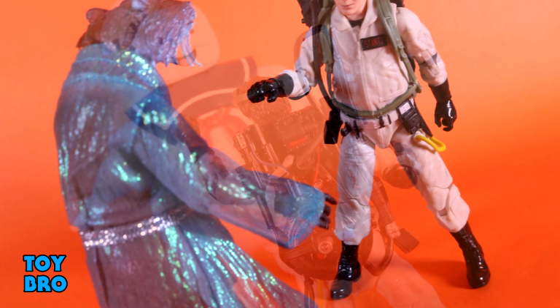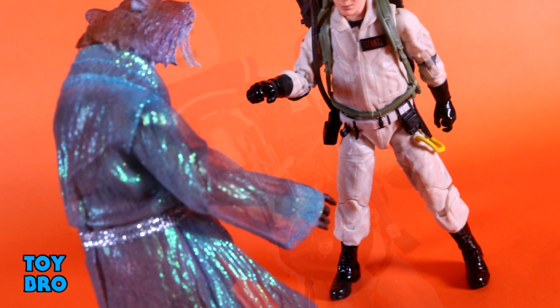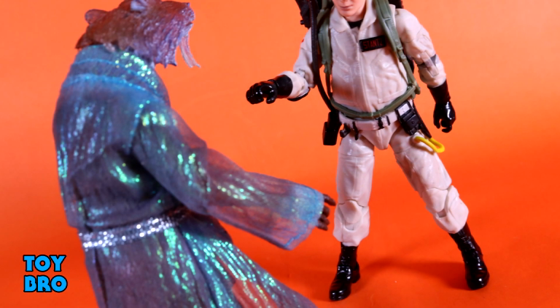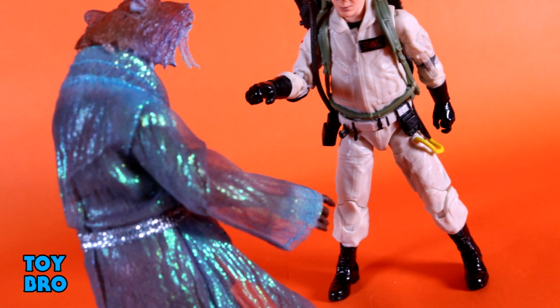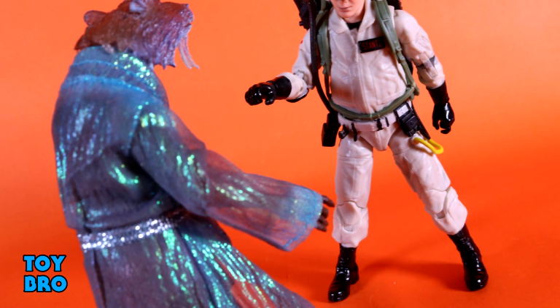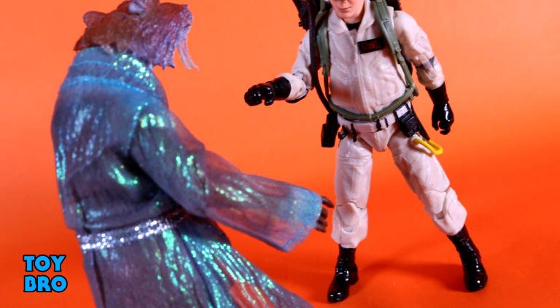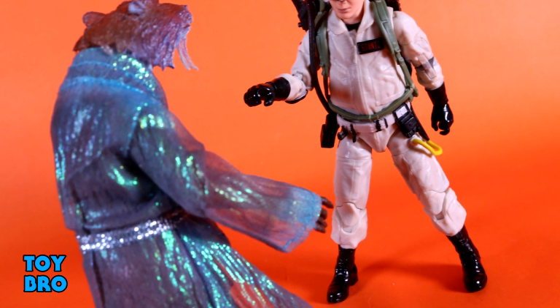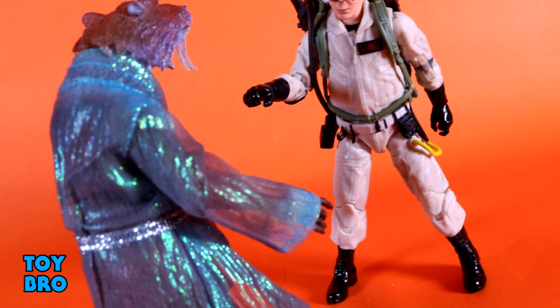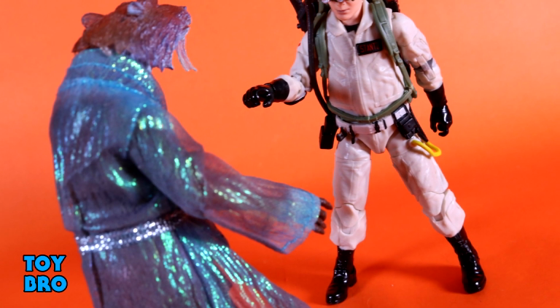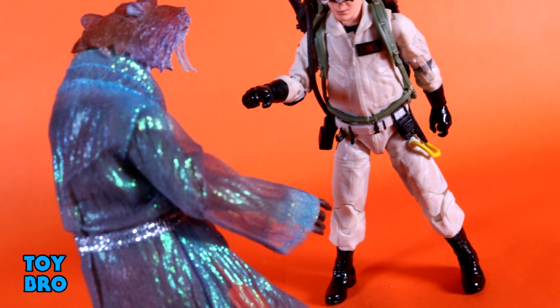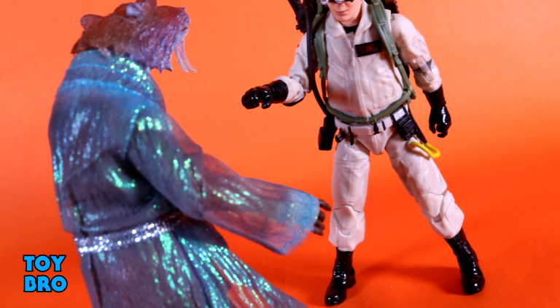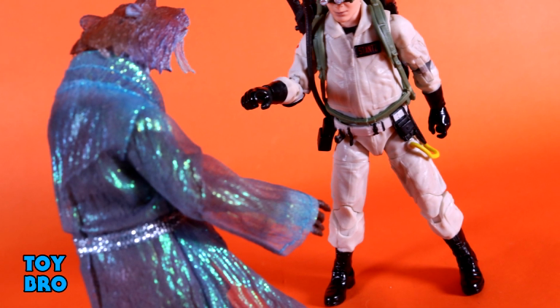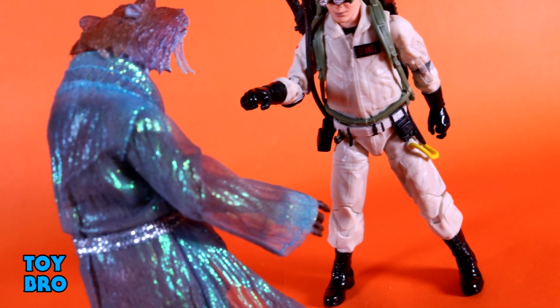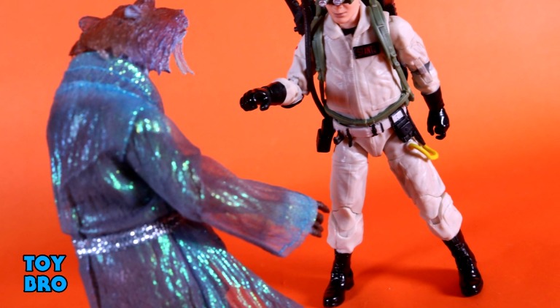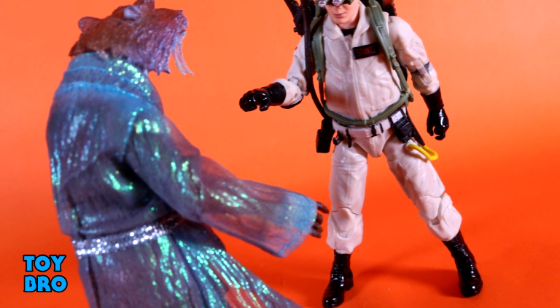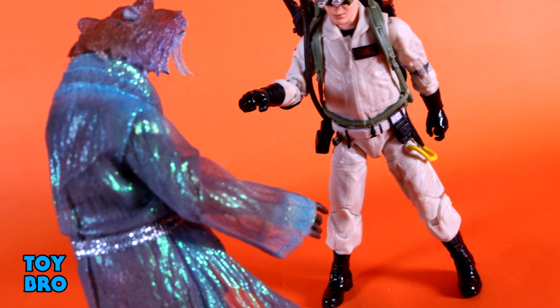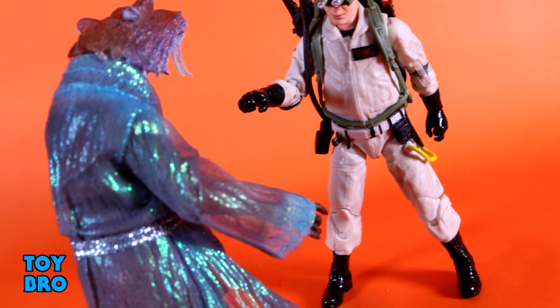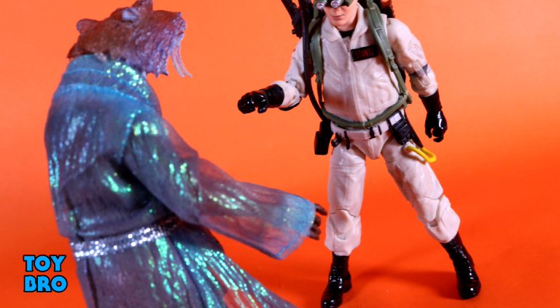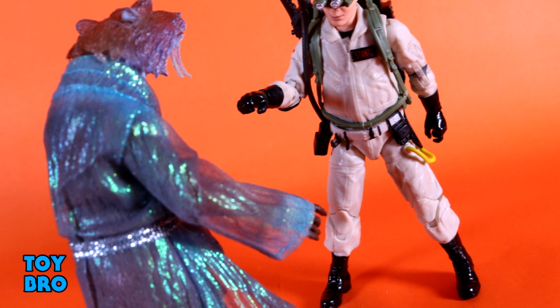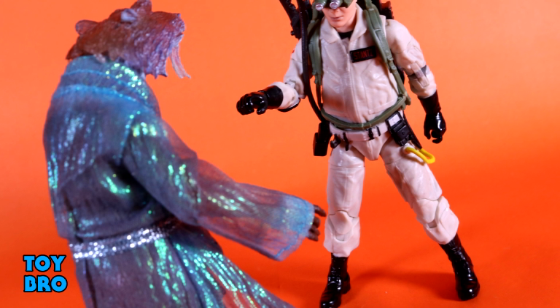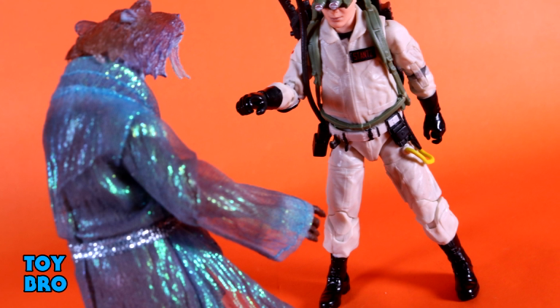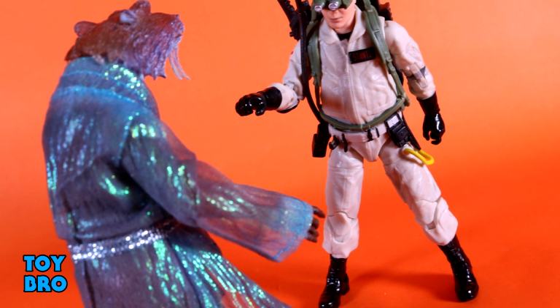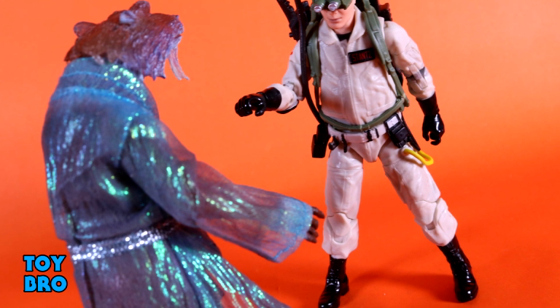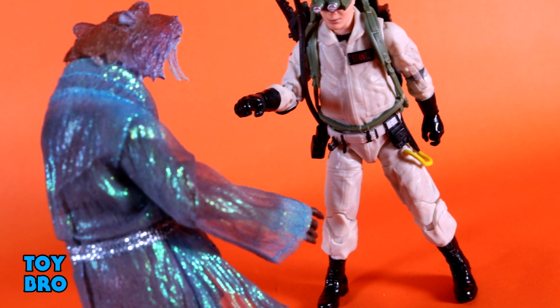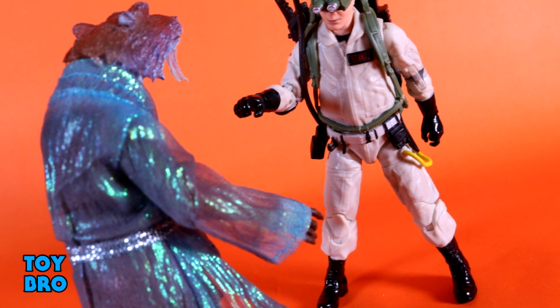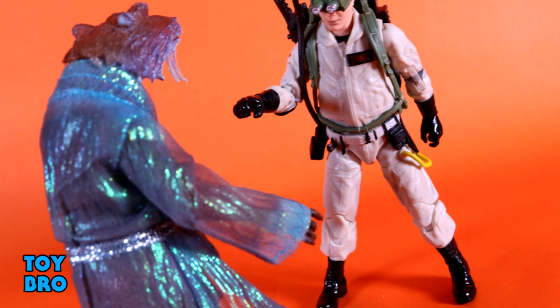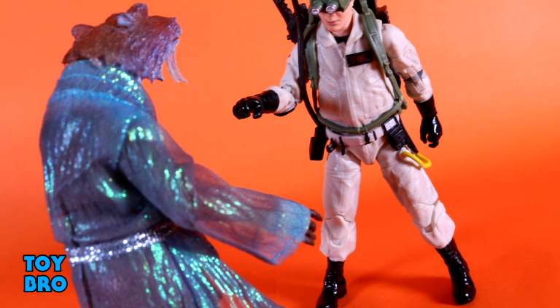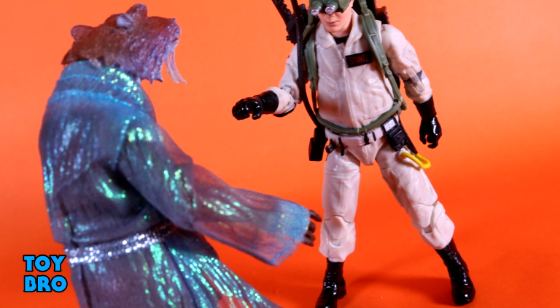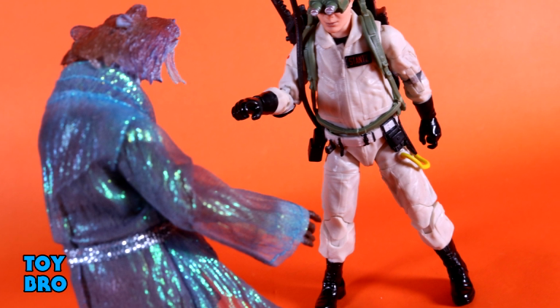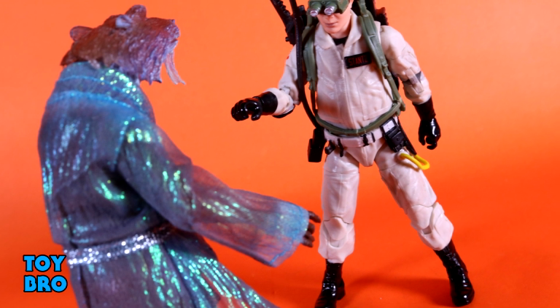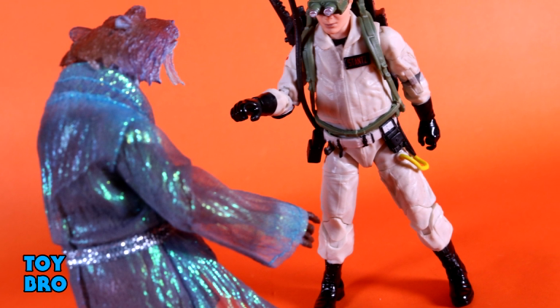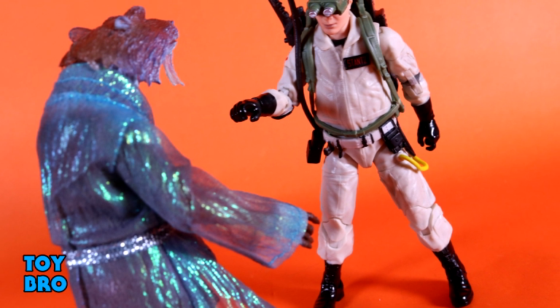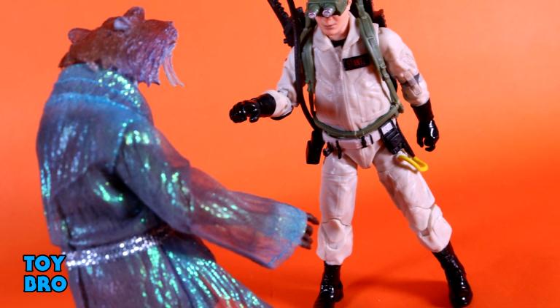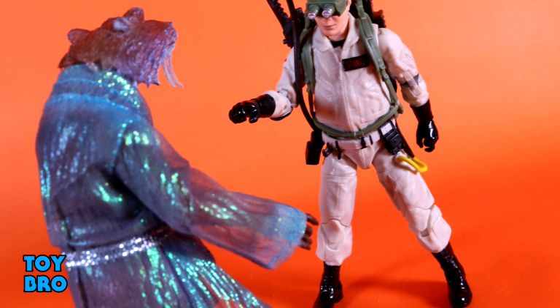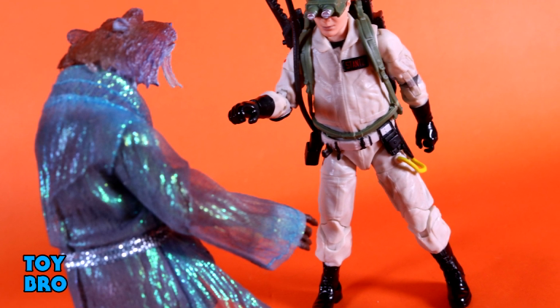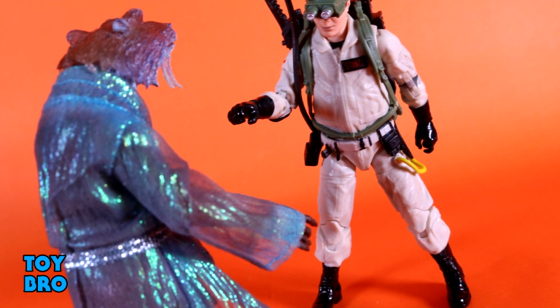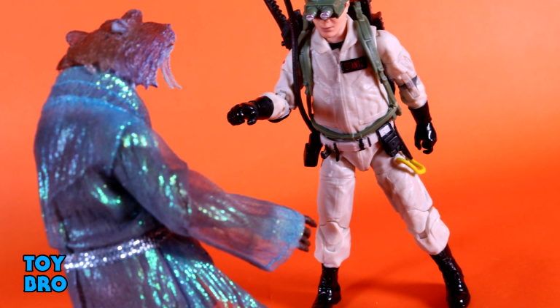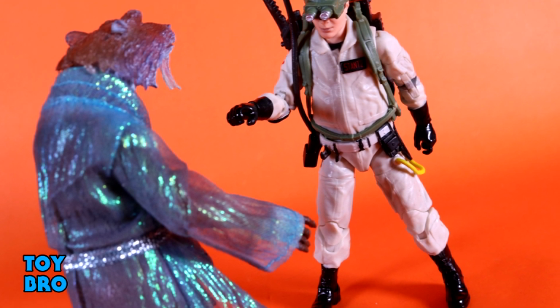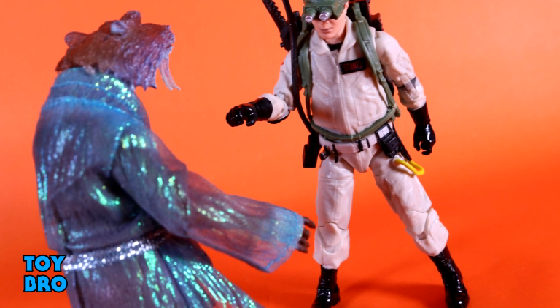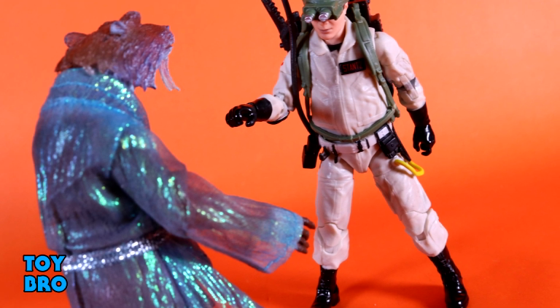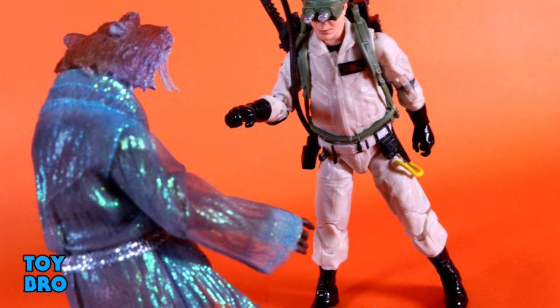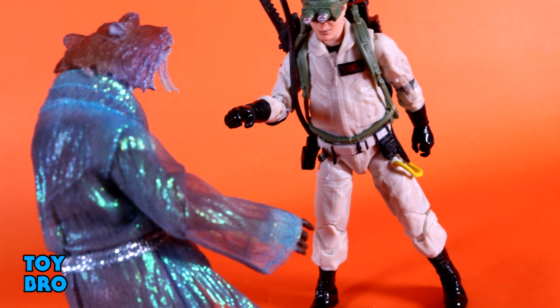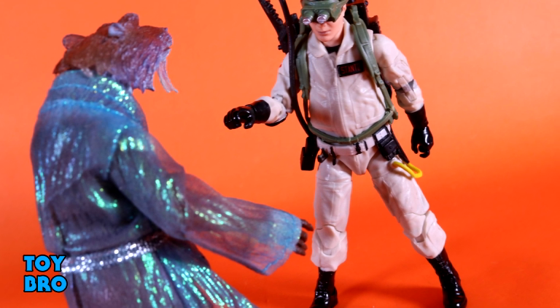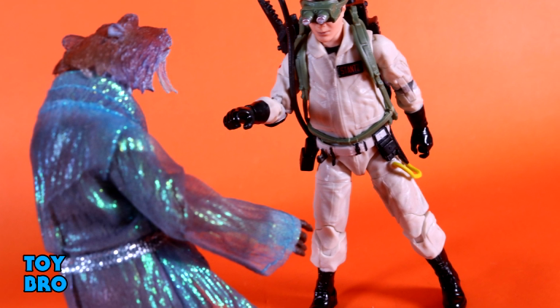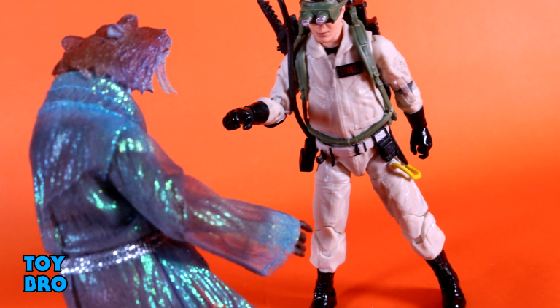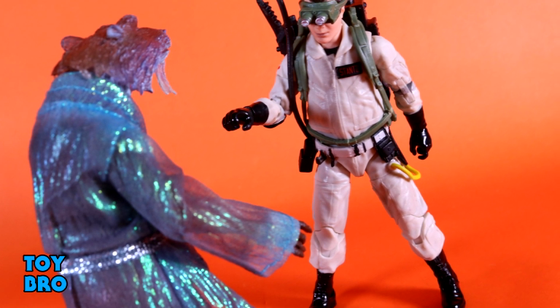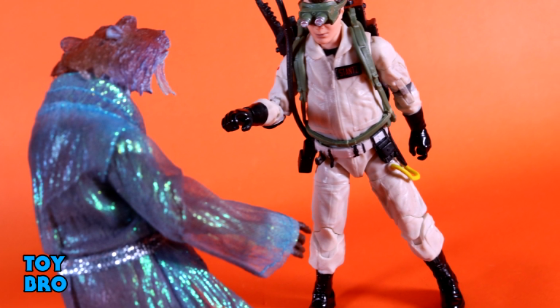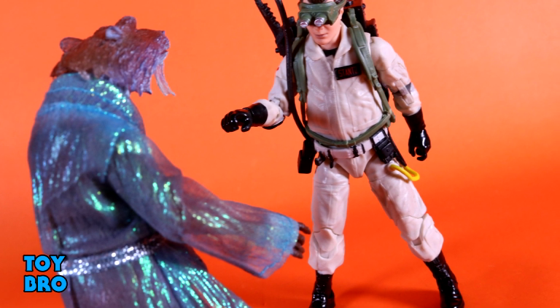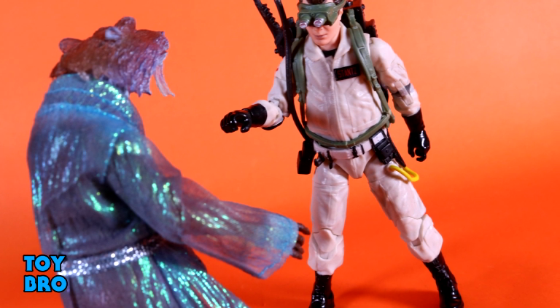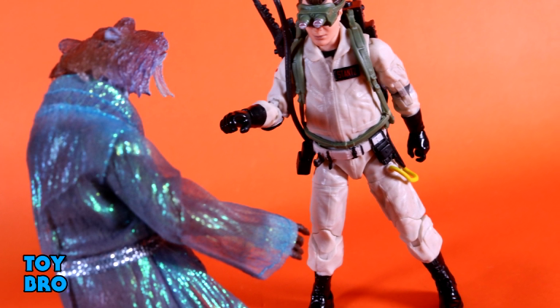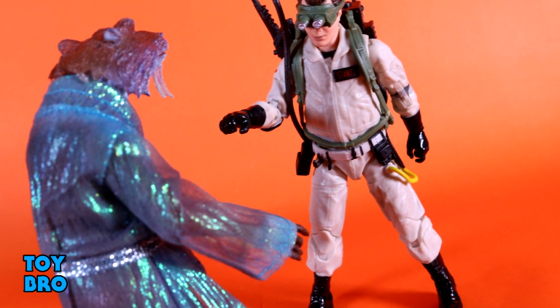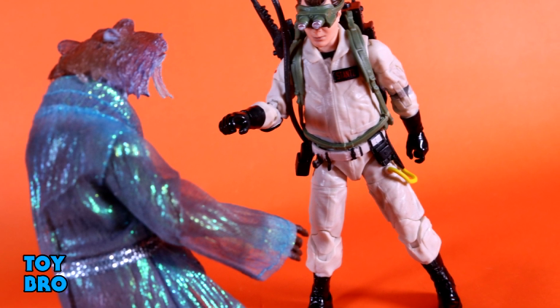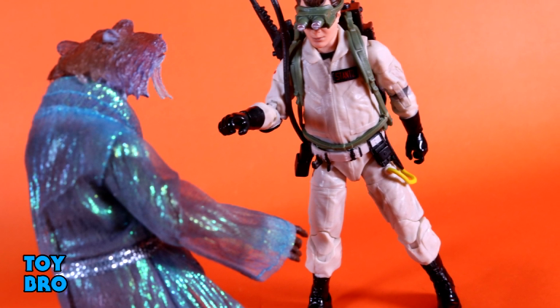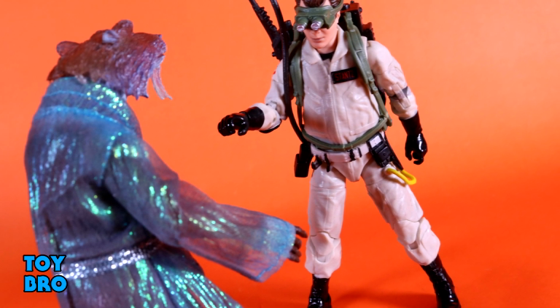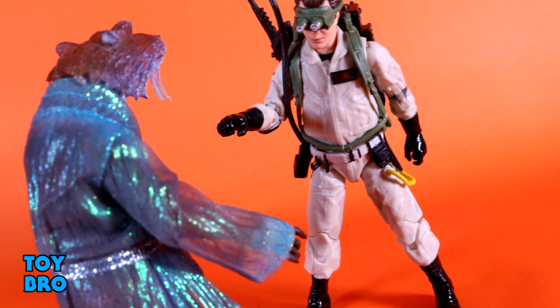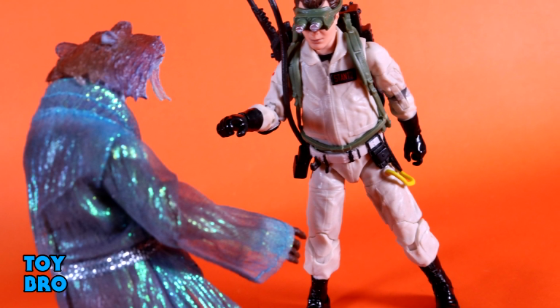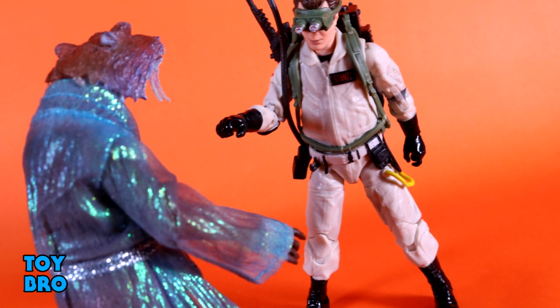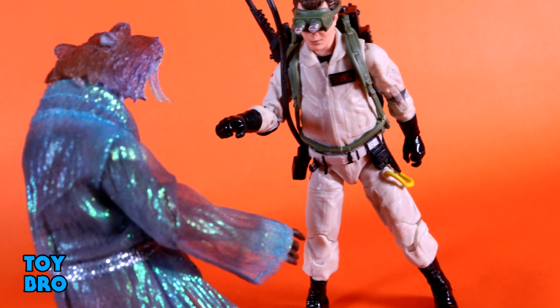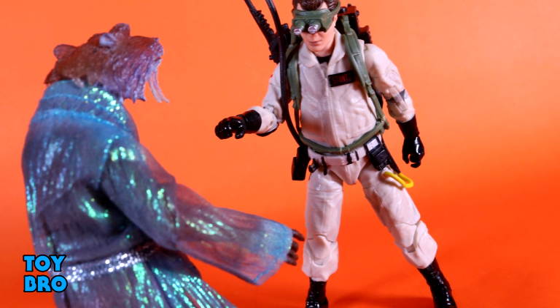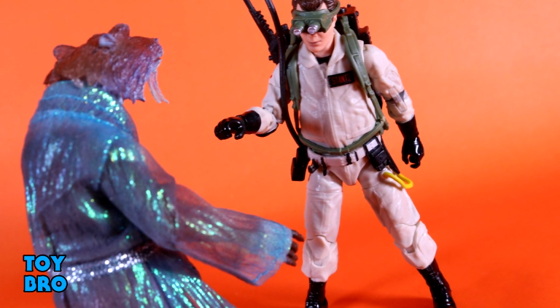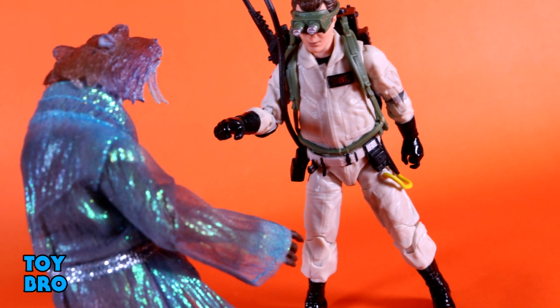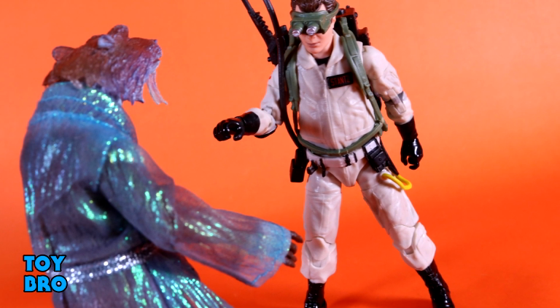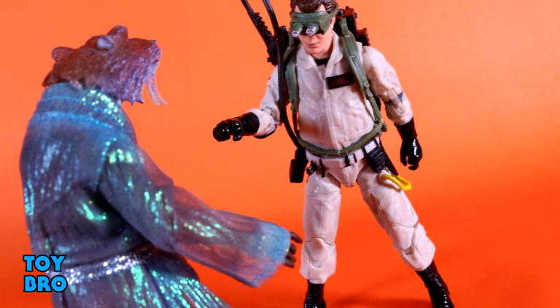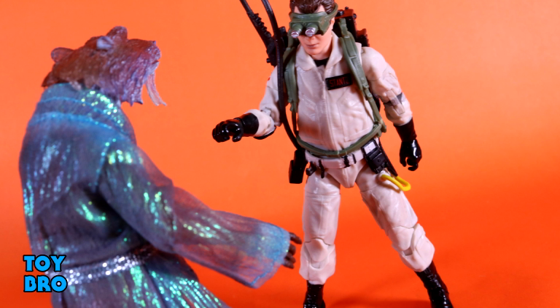That's going to do it for this look at the Ghostbusters Plasma Series Ray Stantz figure. Let me know what you guys think. Feel free to like, comment, subscribe, and share, and until next time.